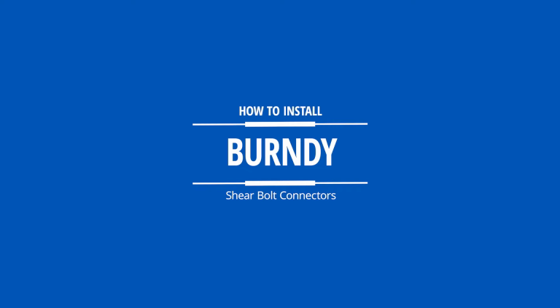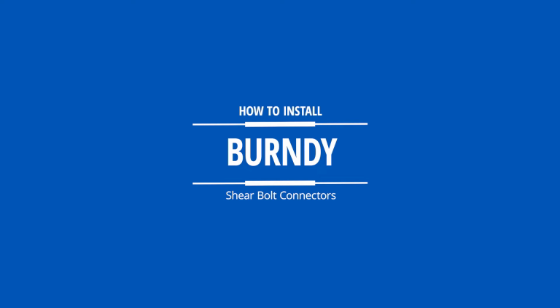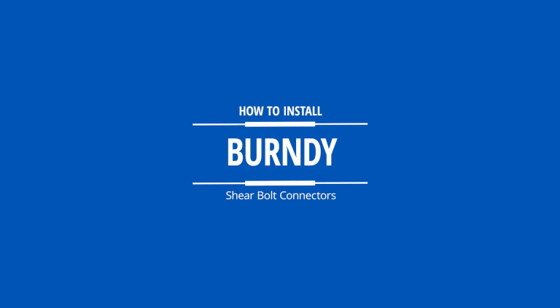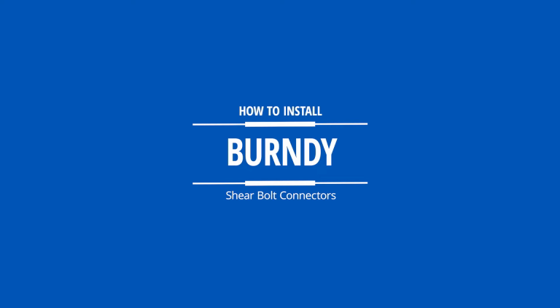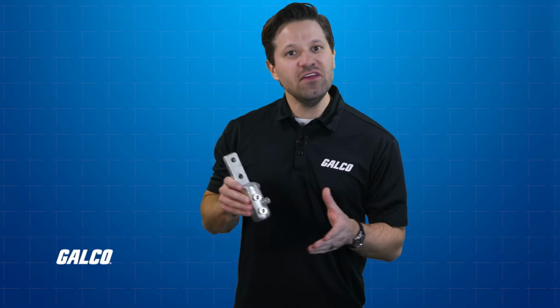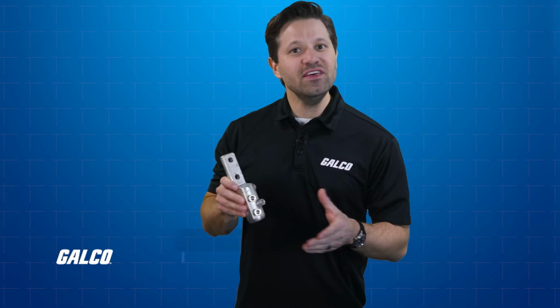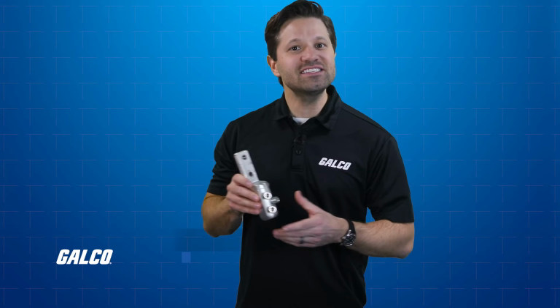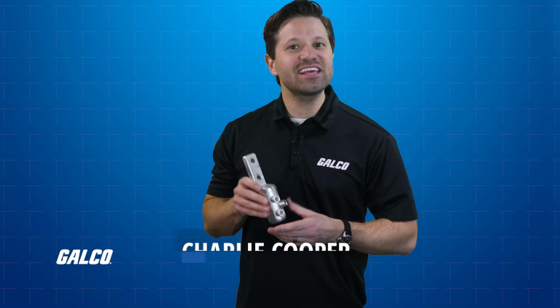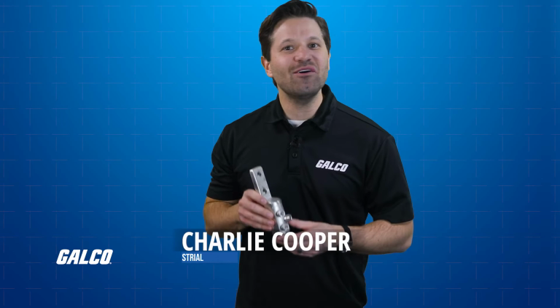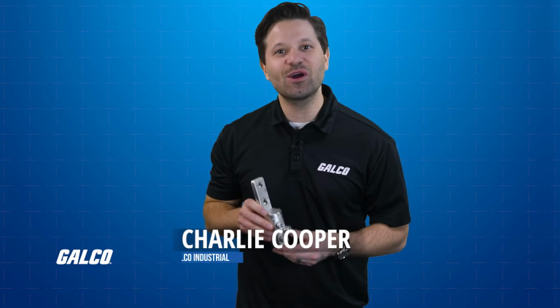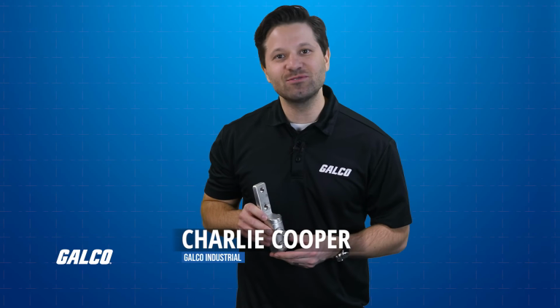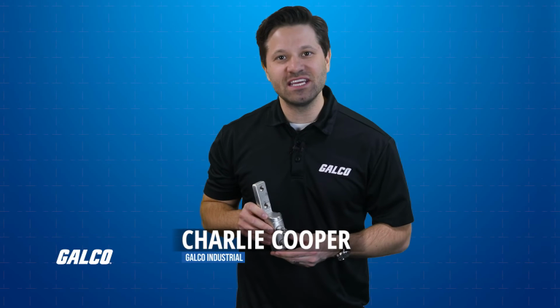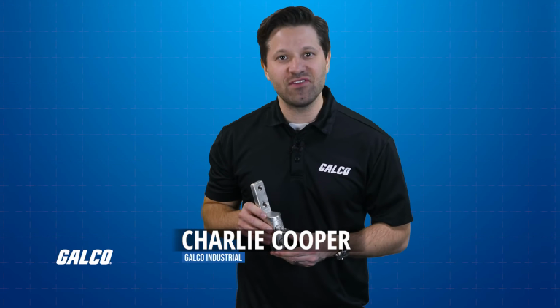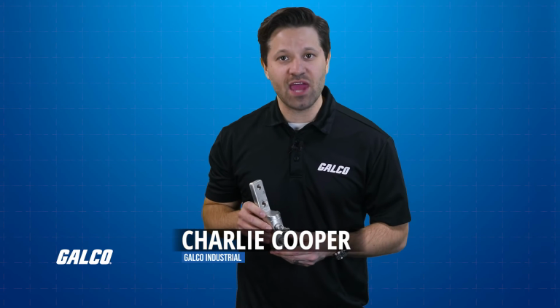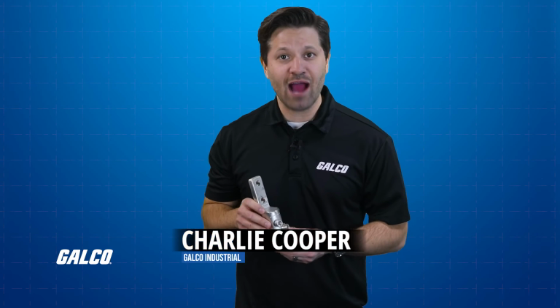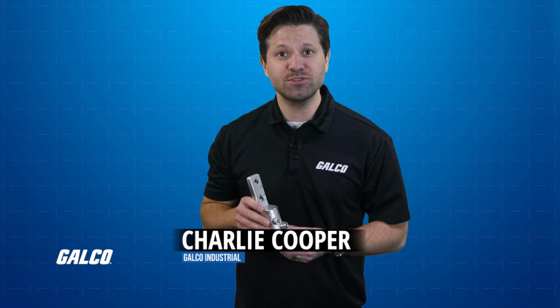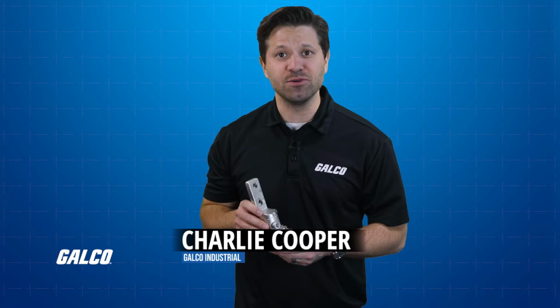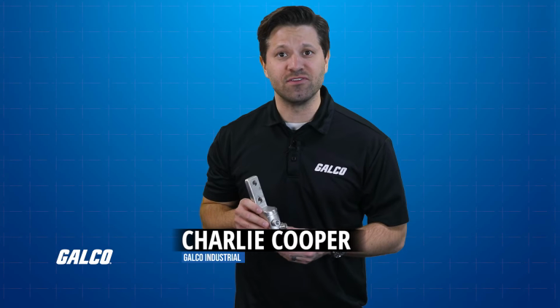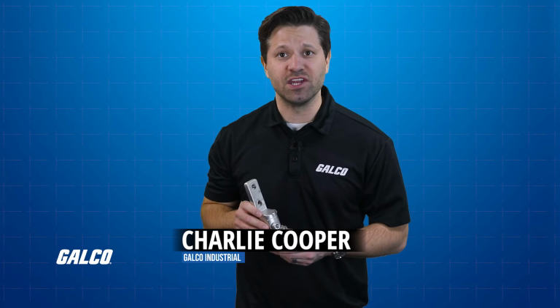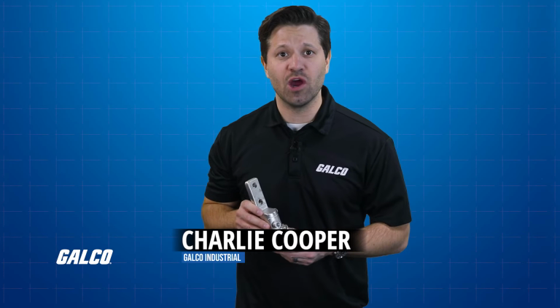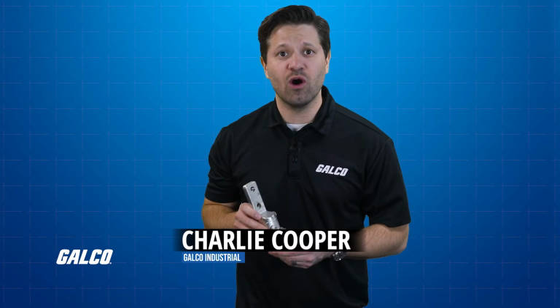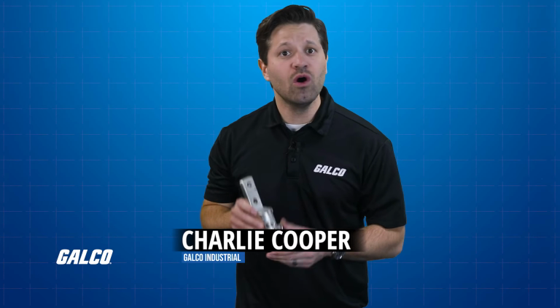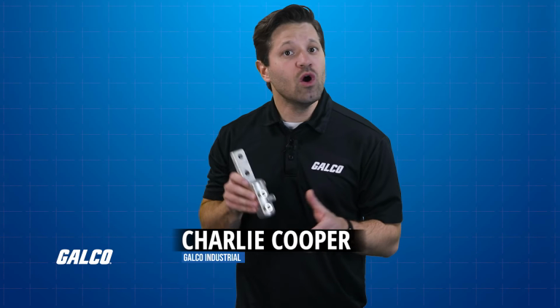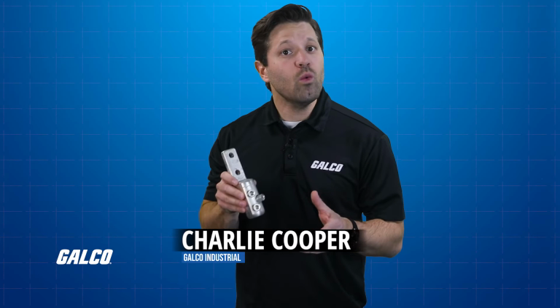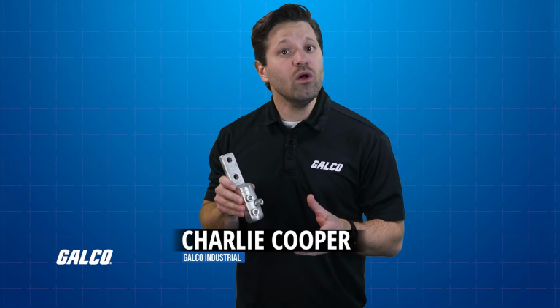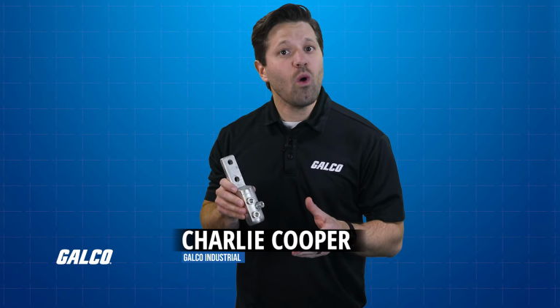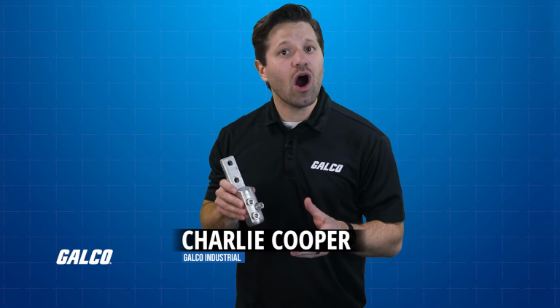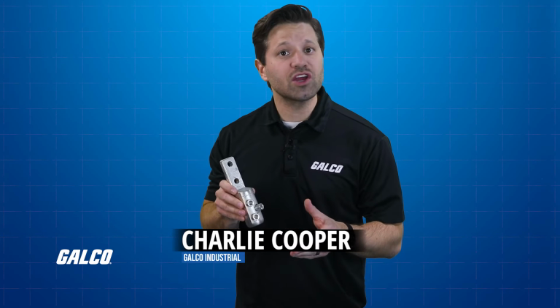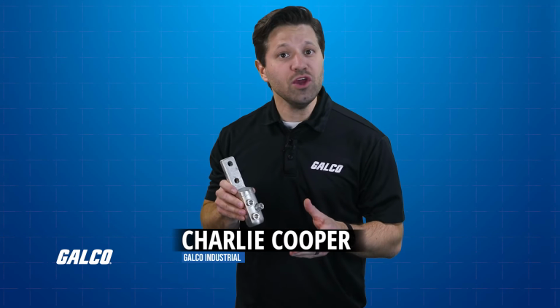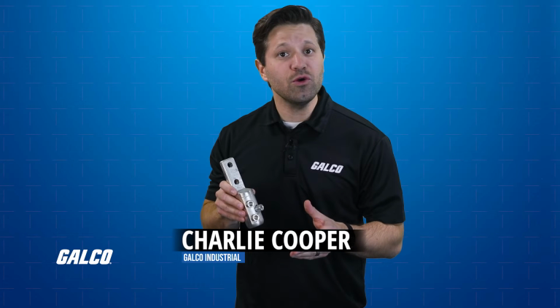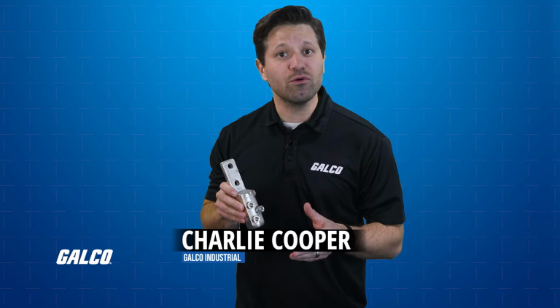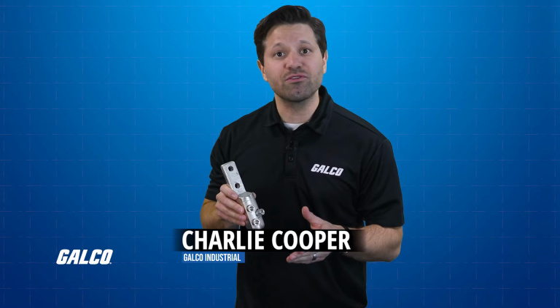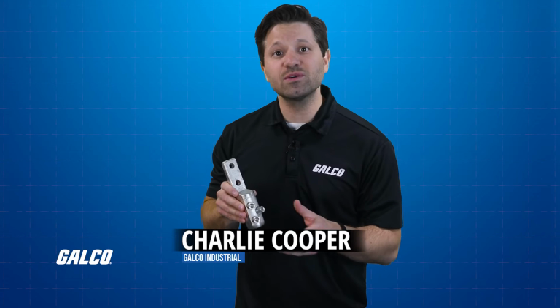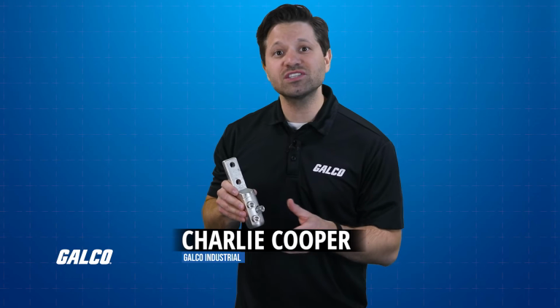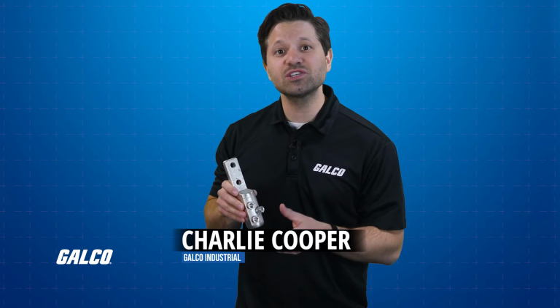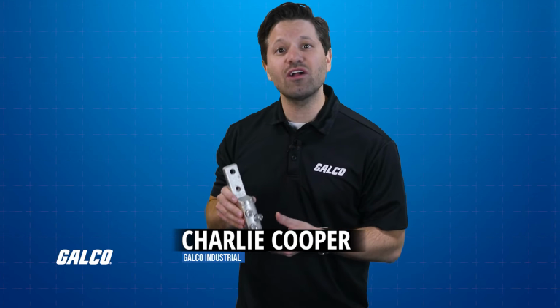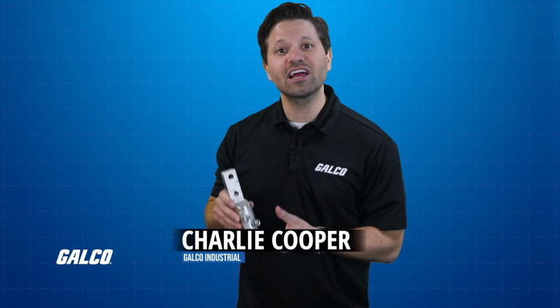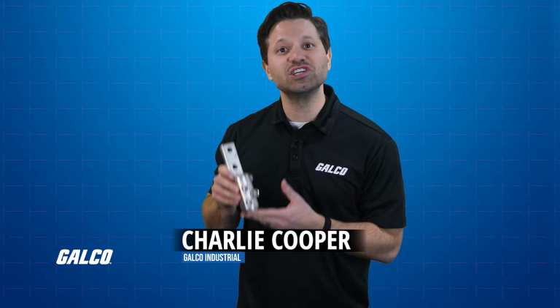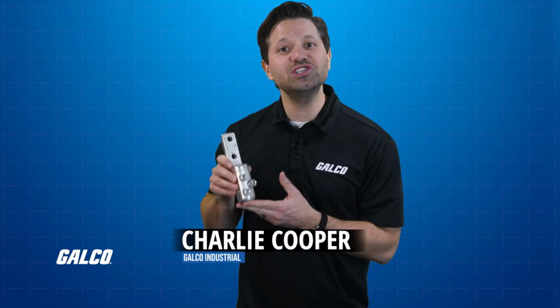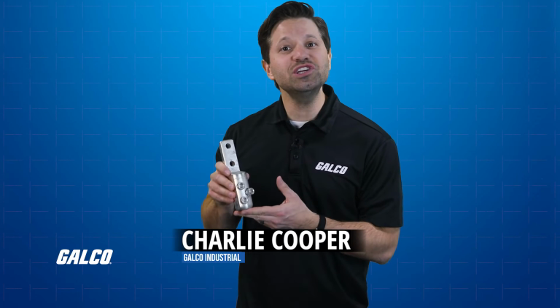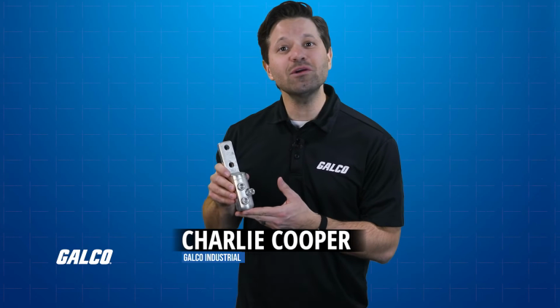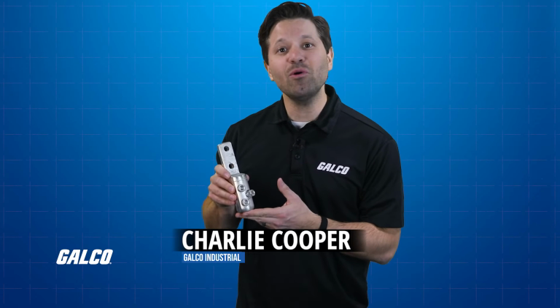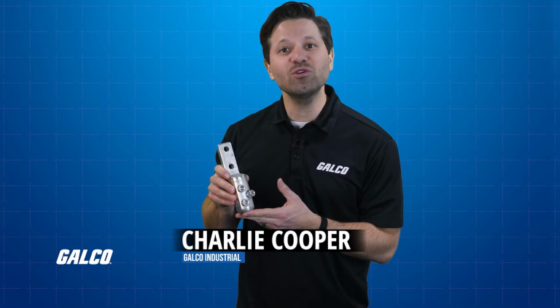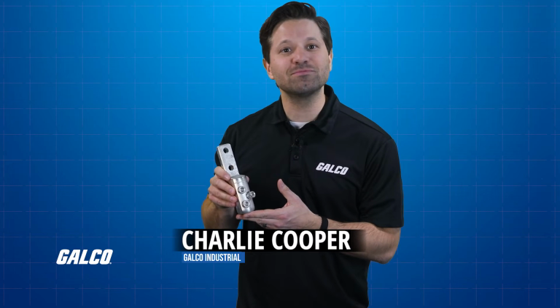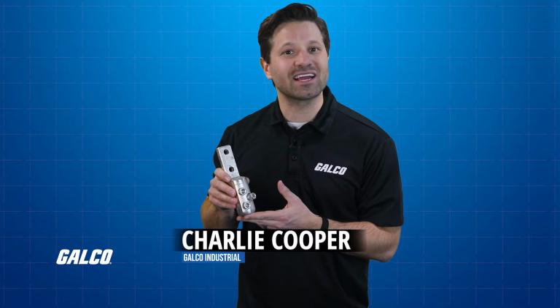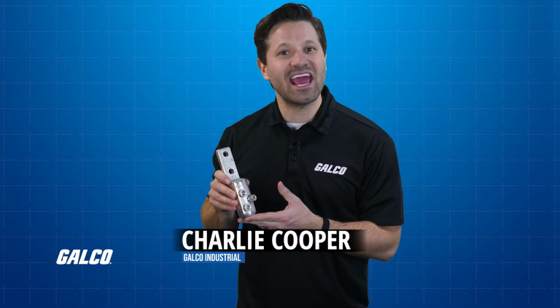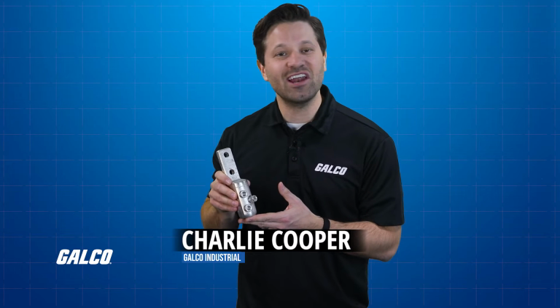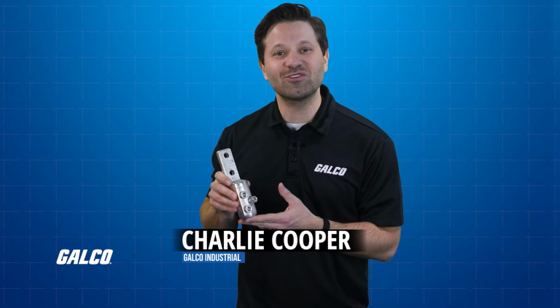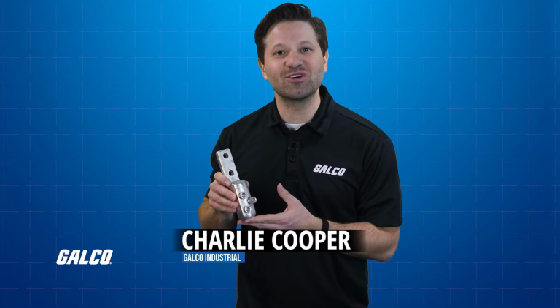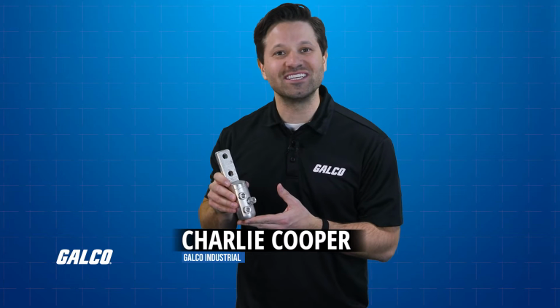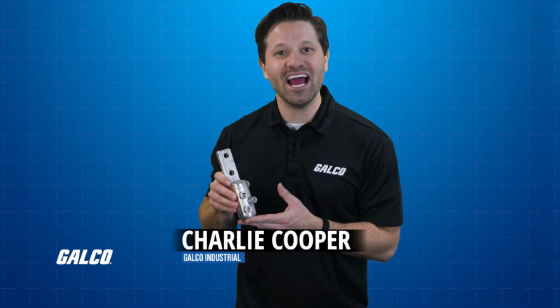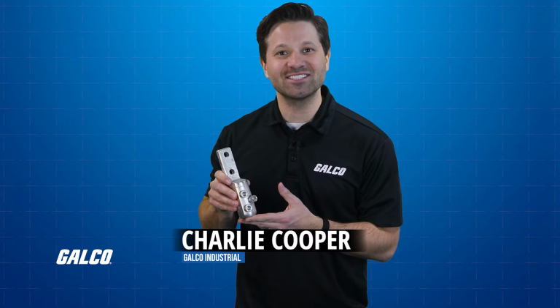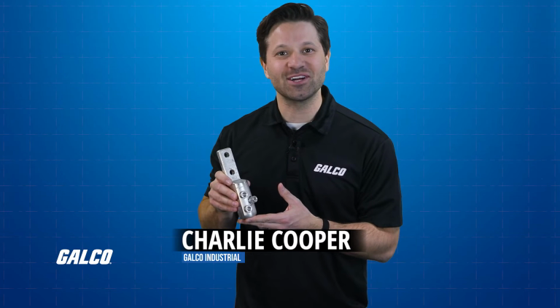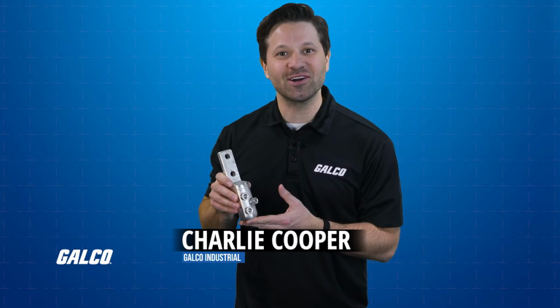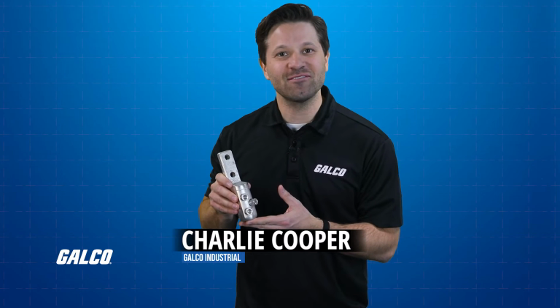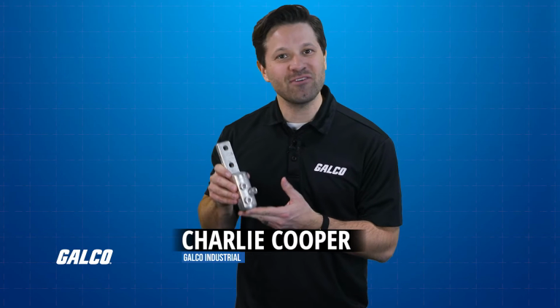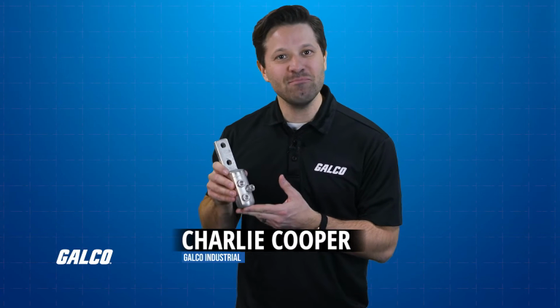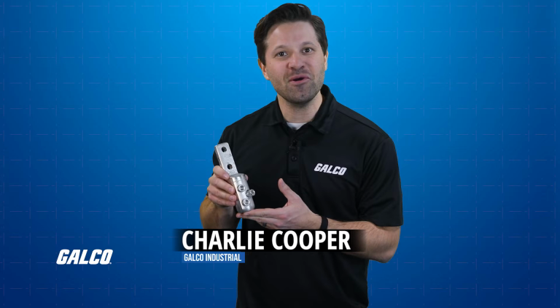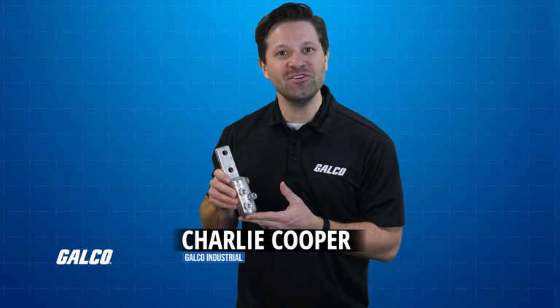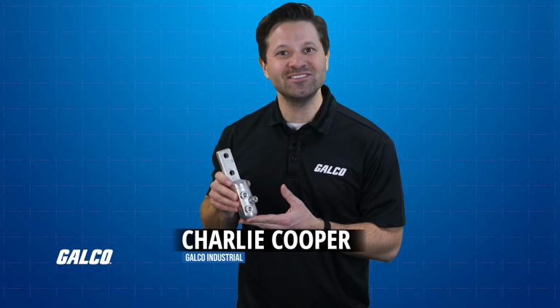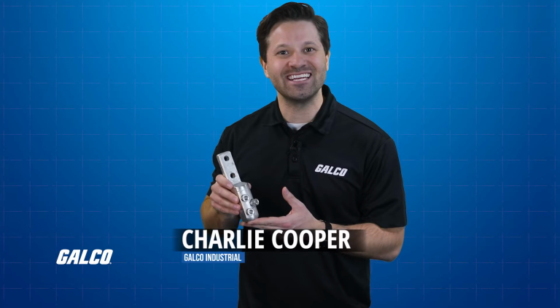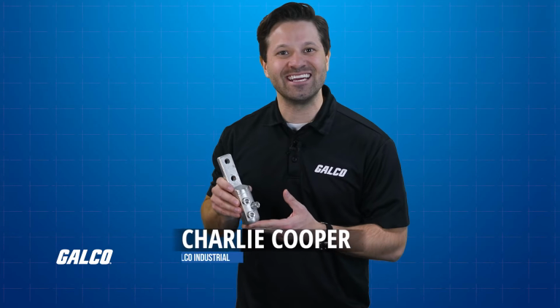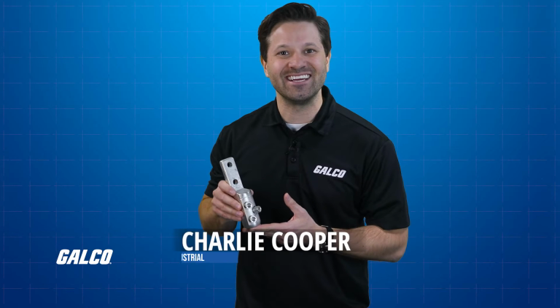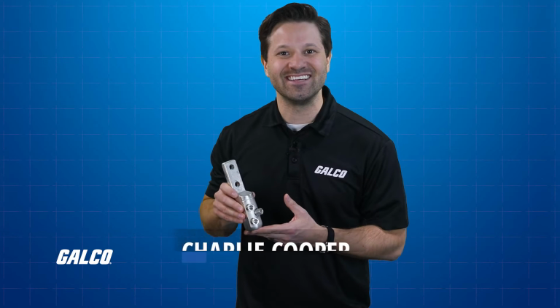In this GalcoTV how-to video, we'll walk you through installing a Sheerbolt Mechanical Connector from Burndy.